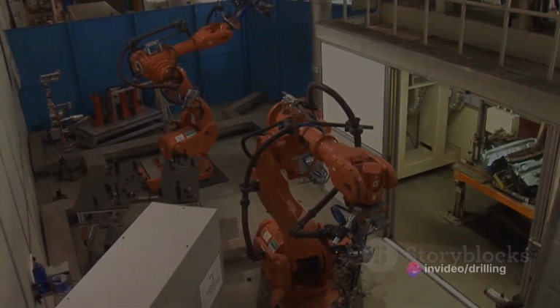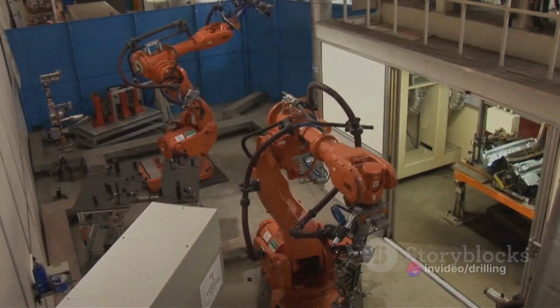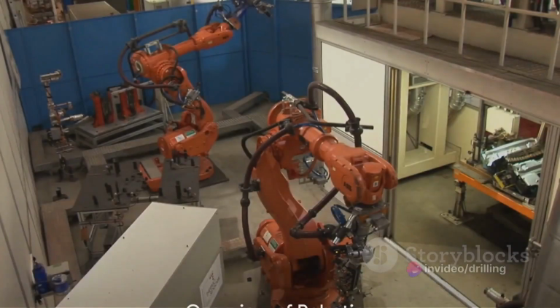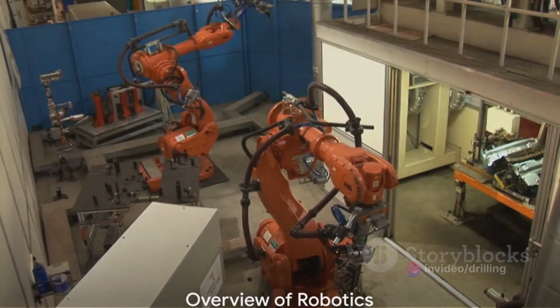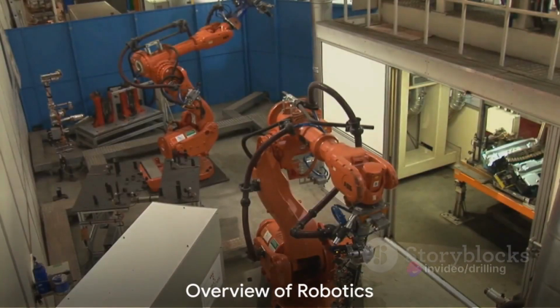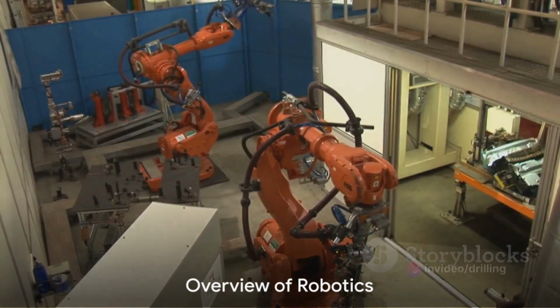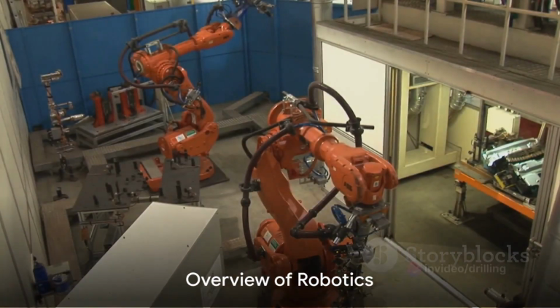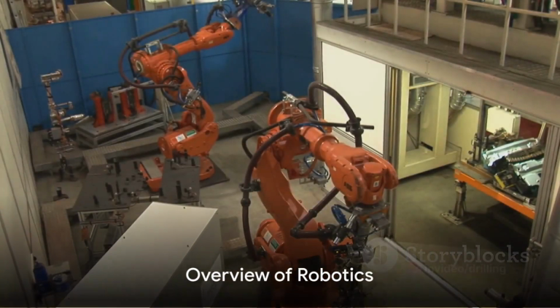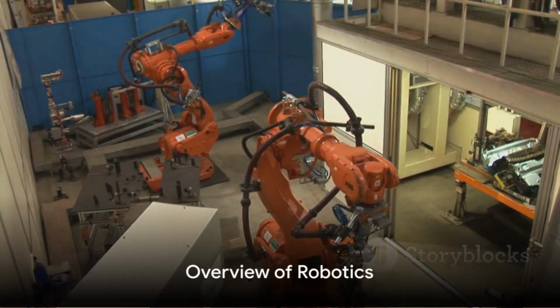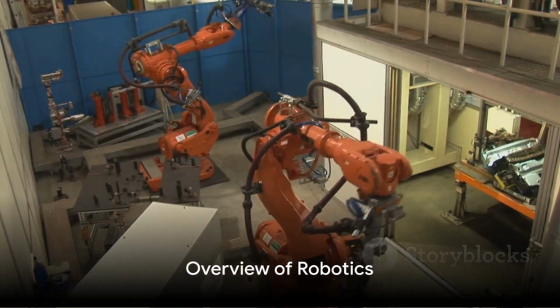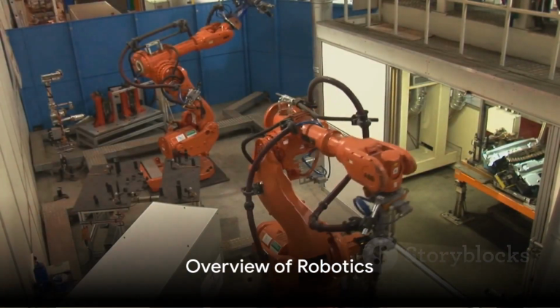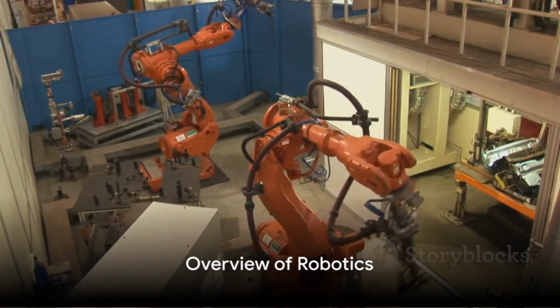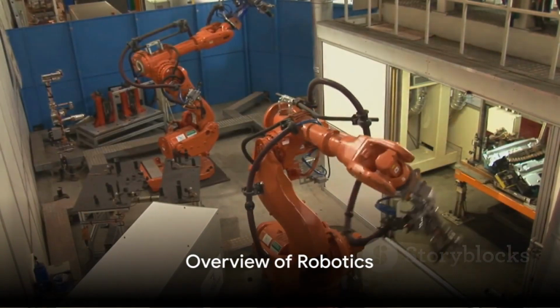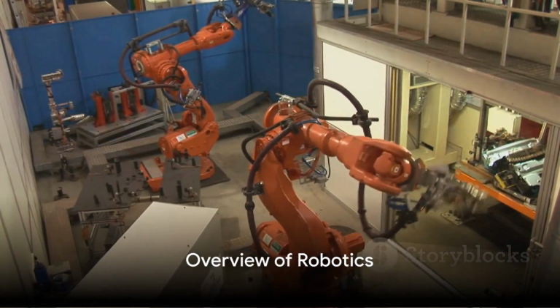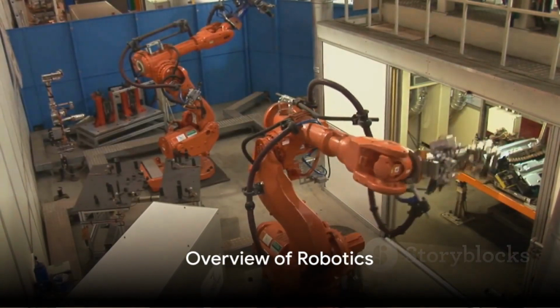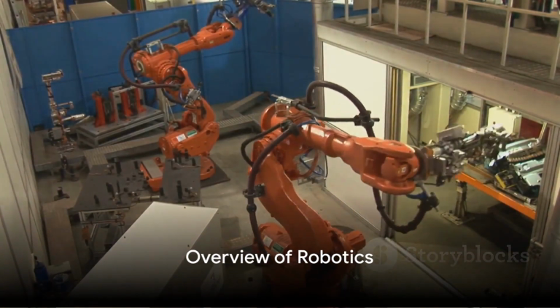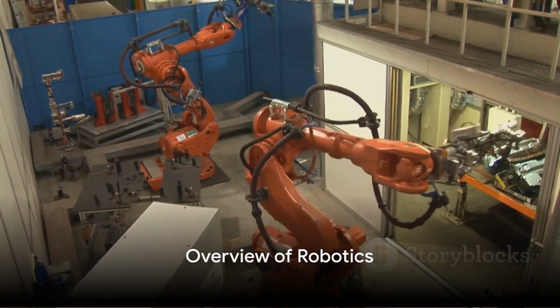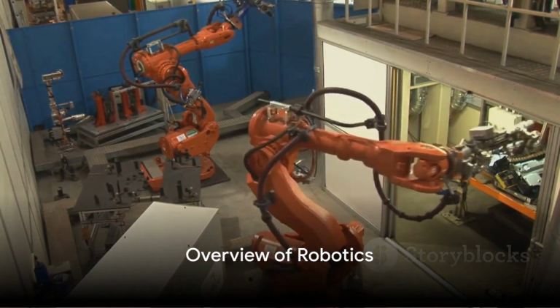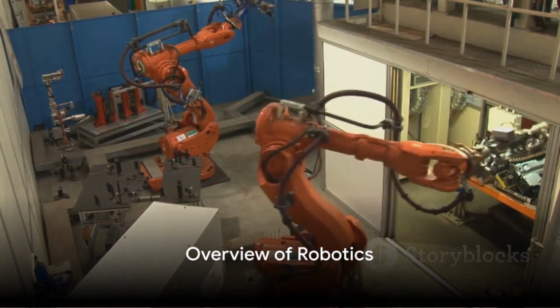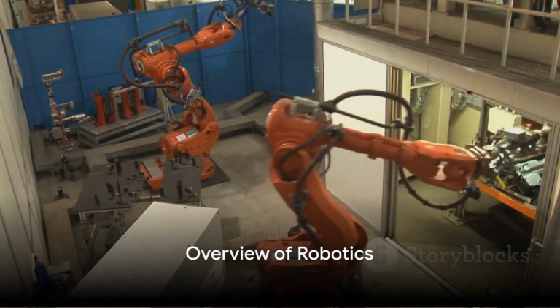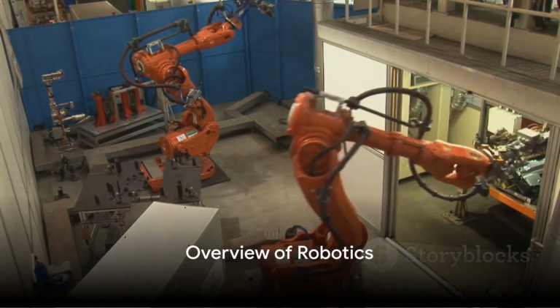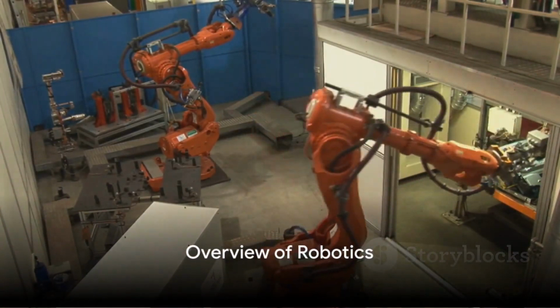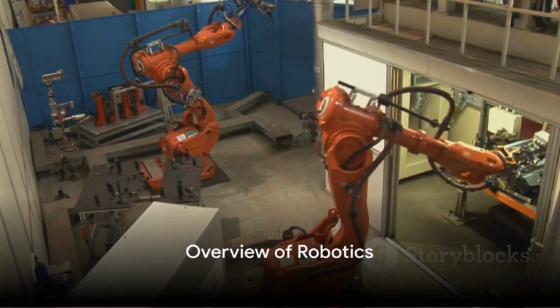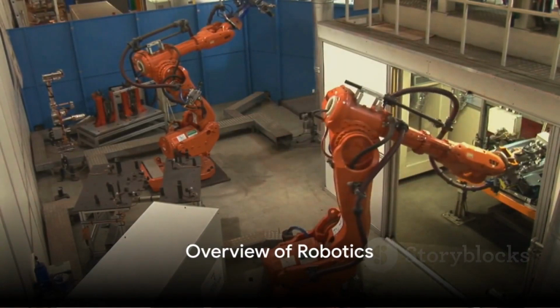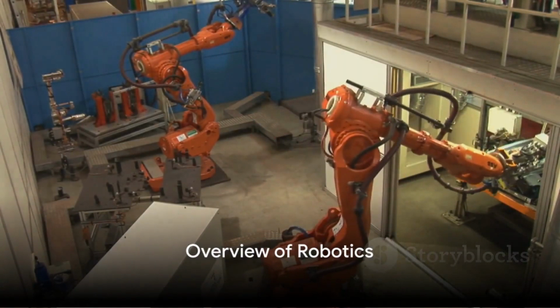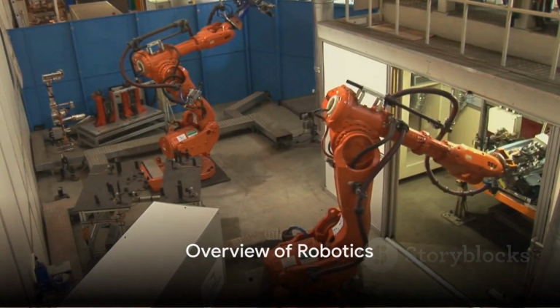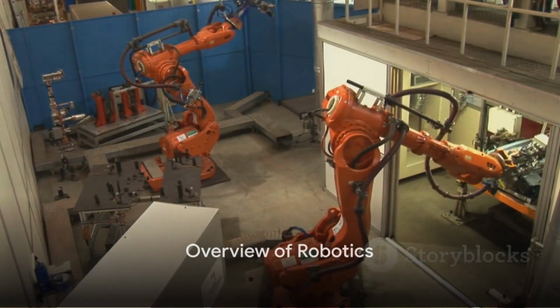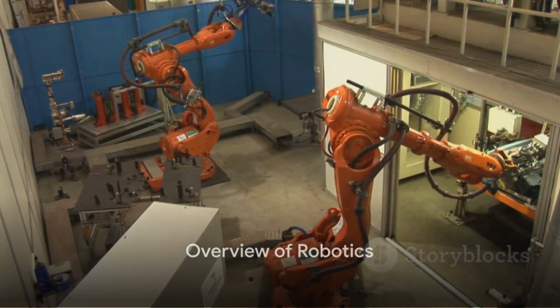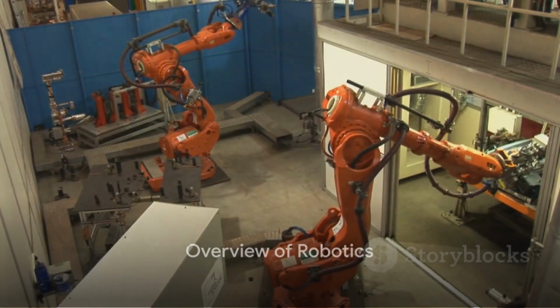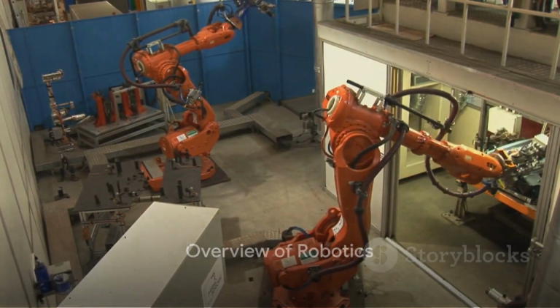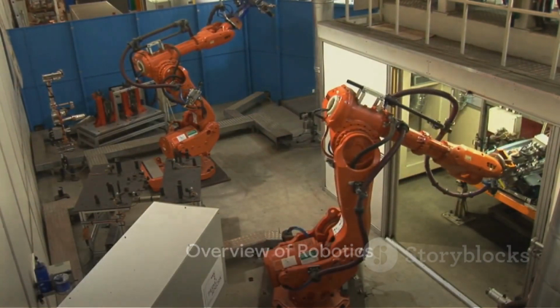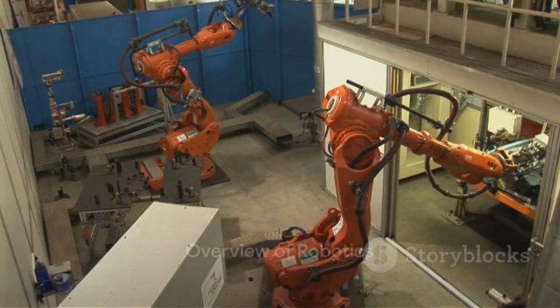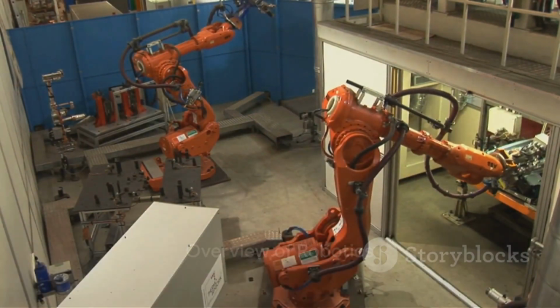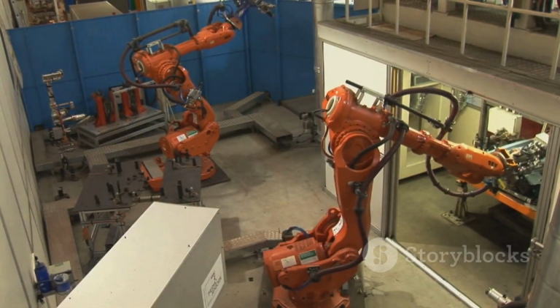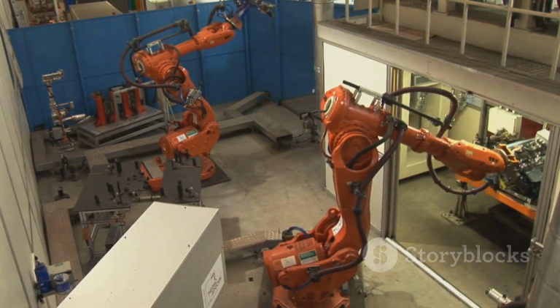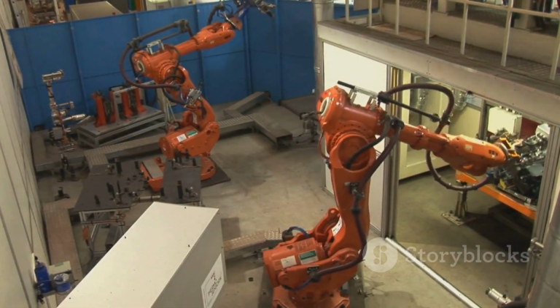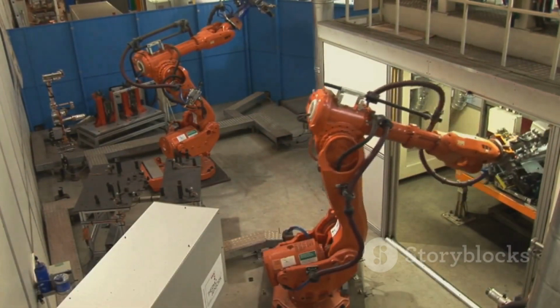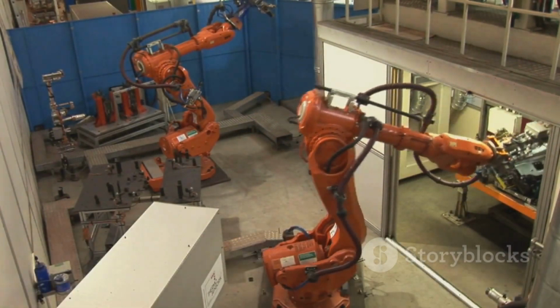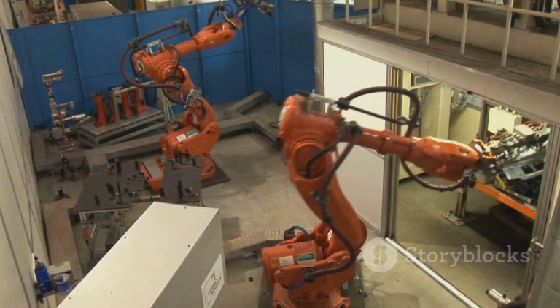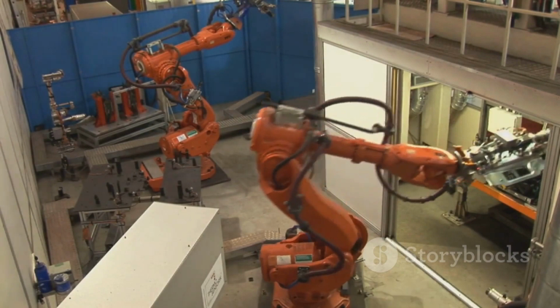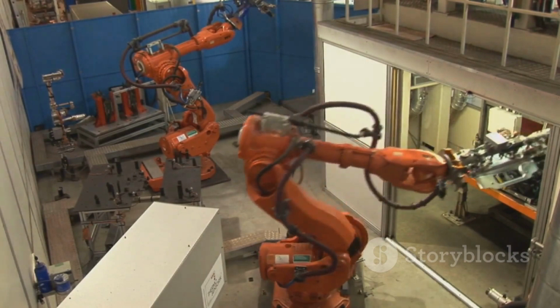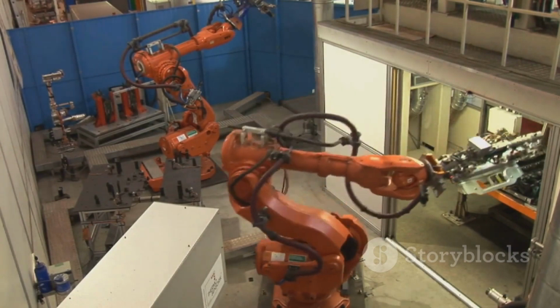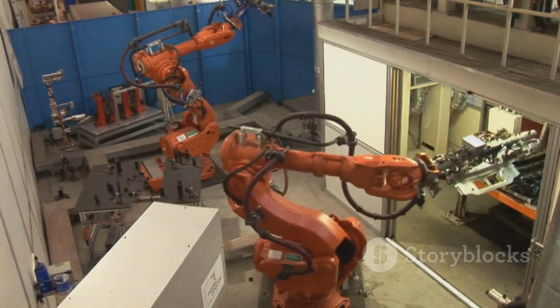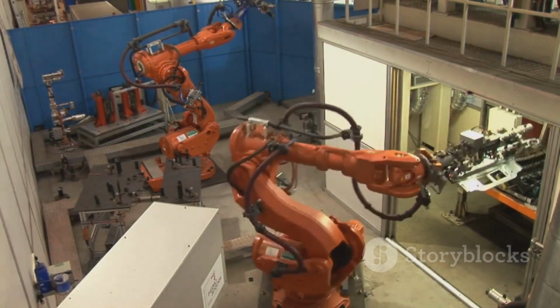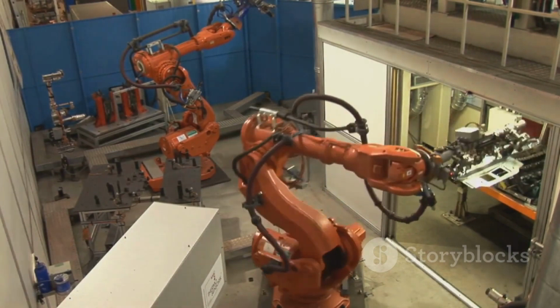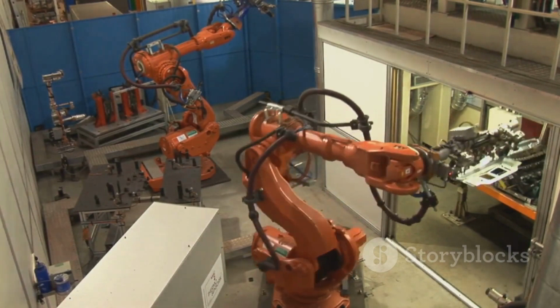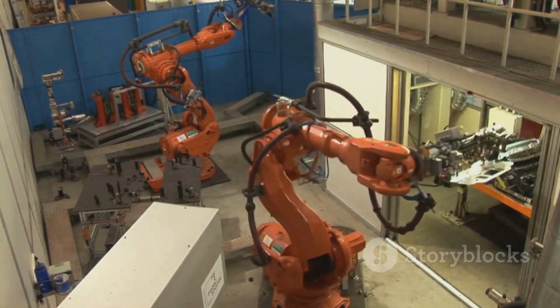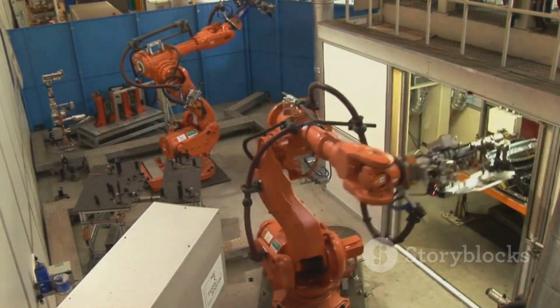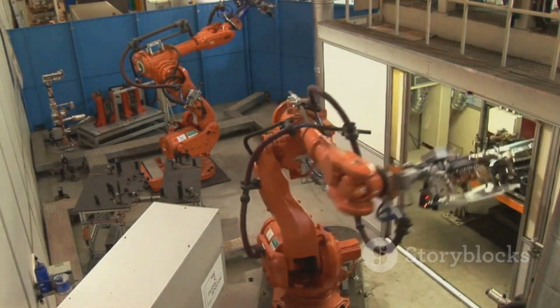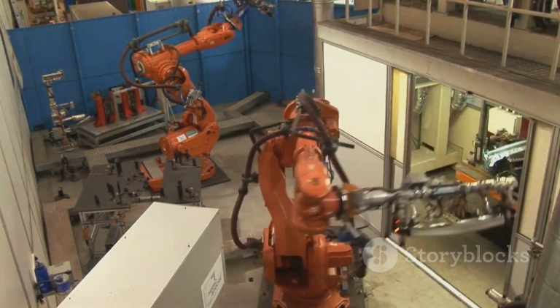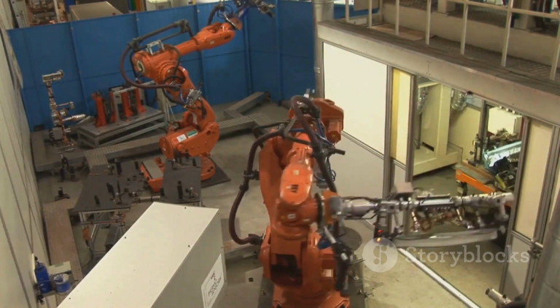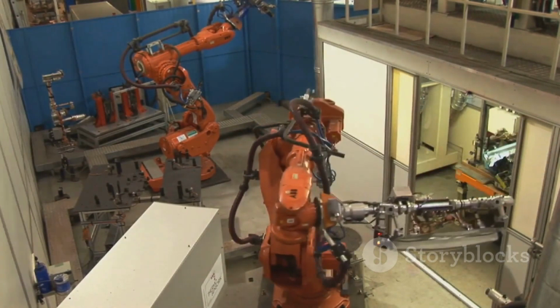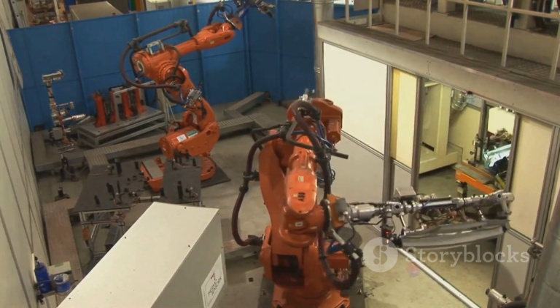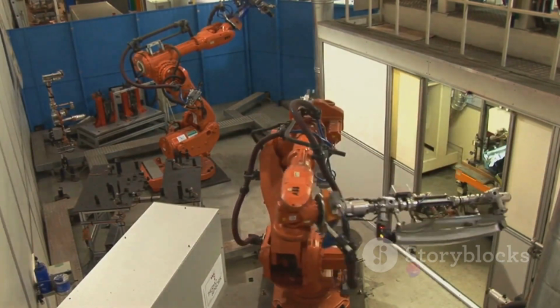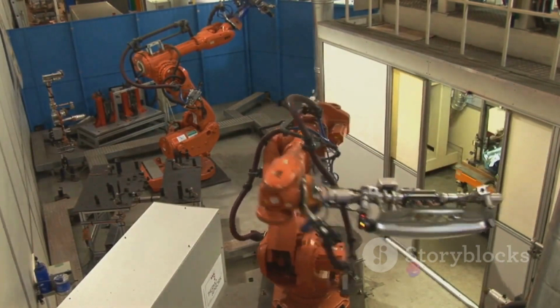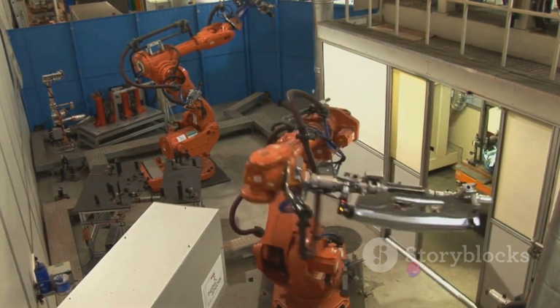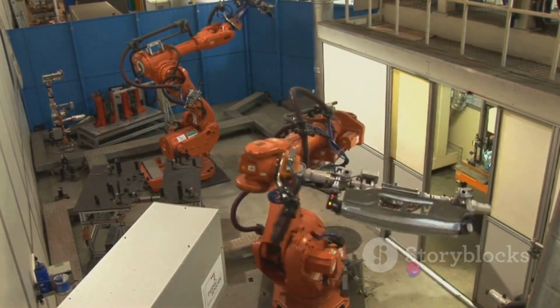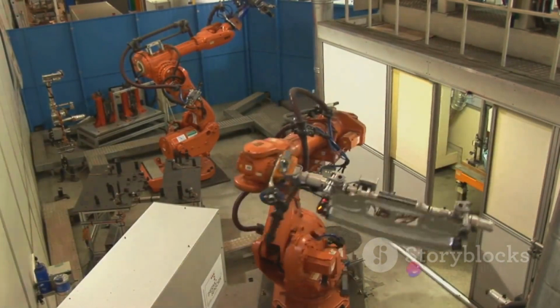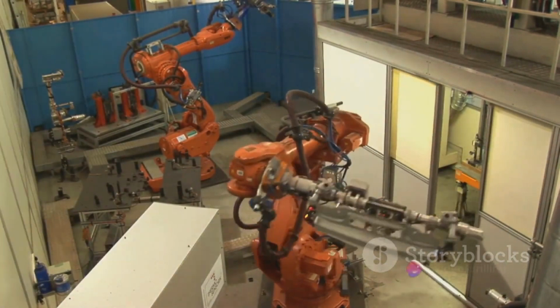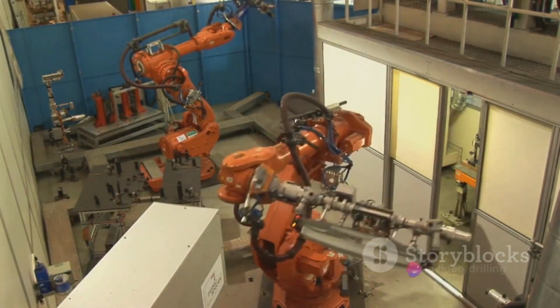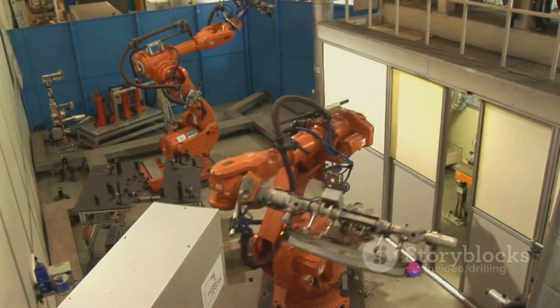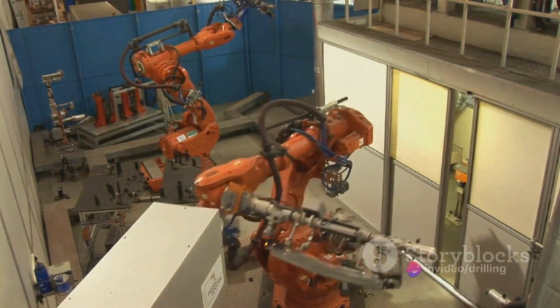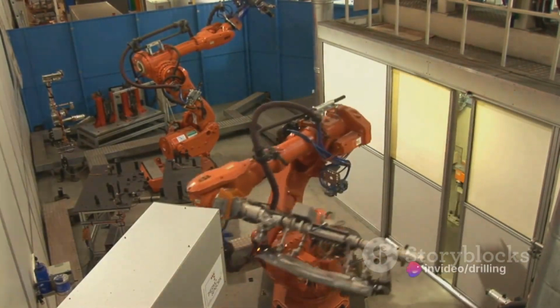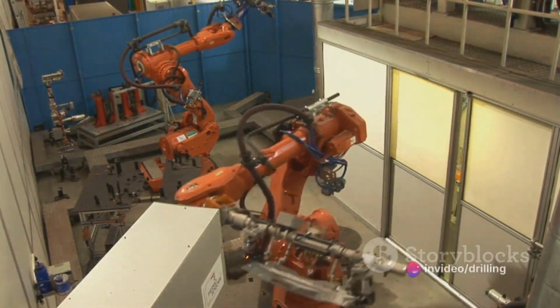In this video, we will talk about robotics in oil and gas, and how it is transforming the way we explore, produce, and transport energy.